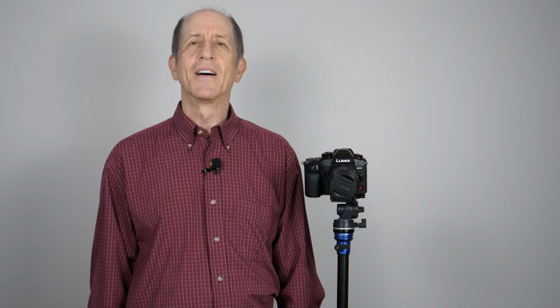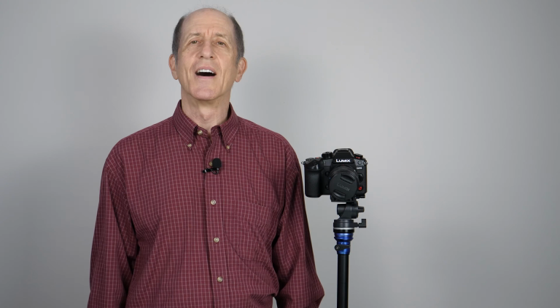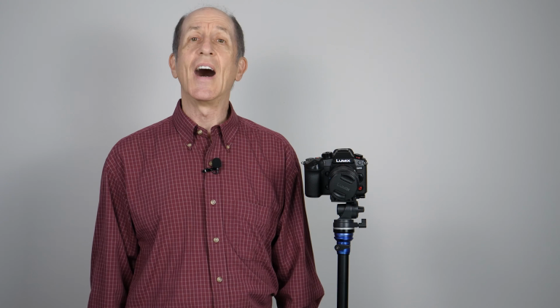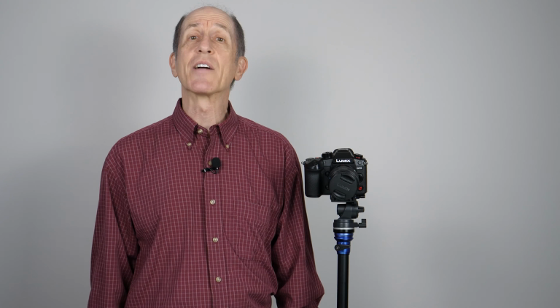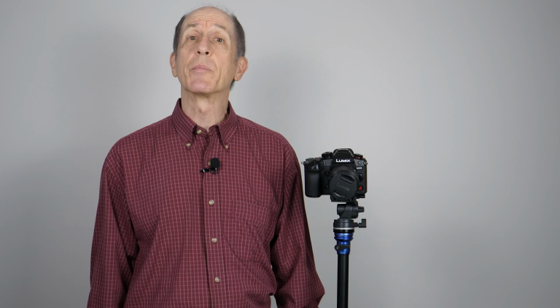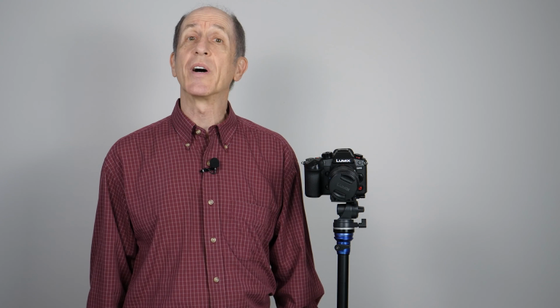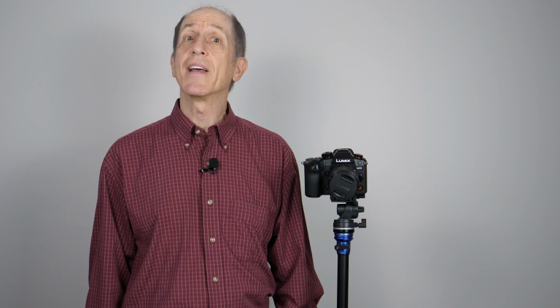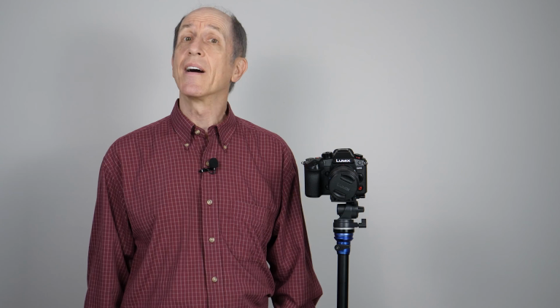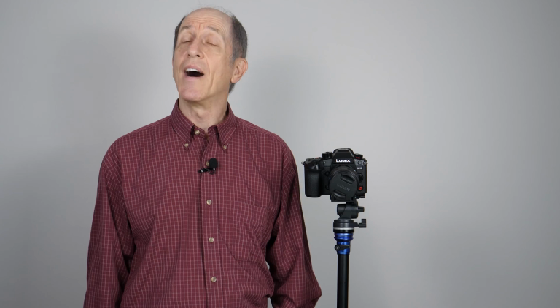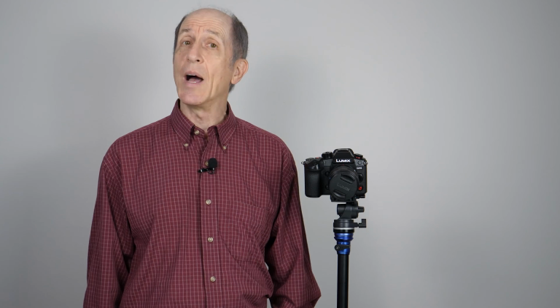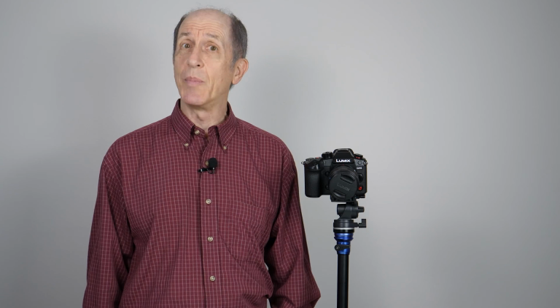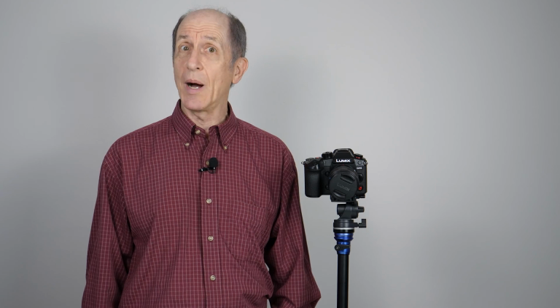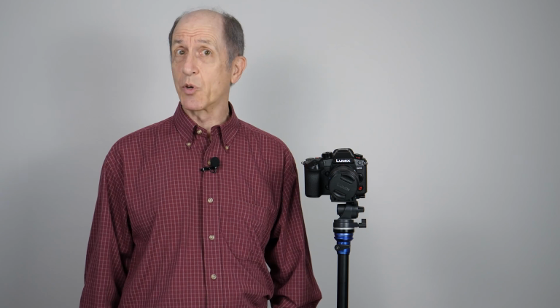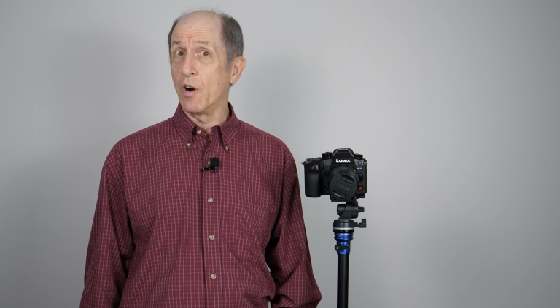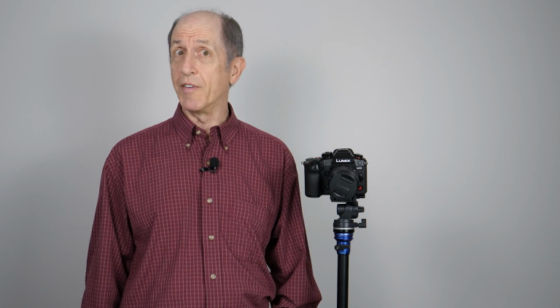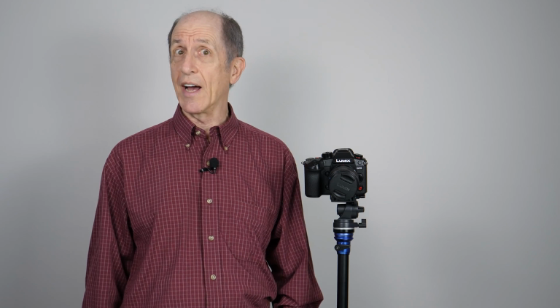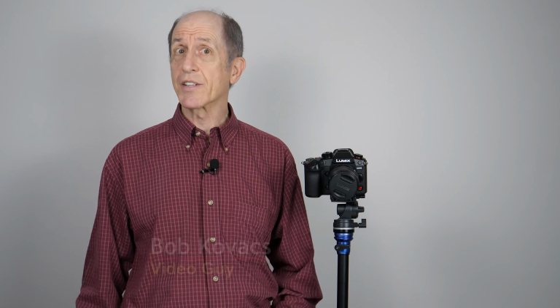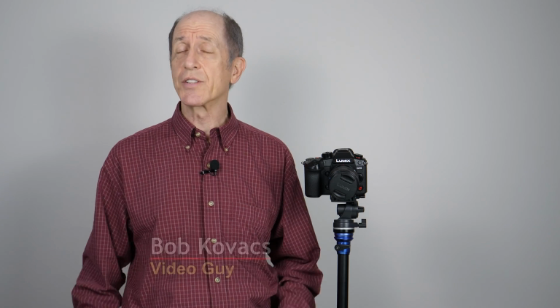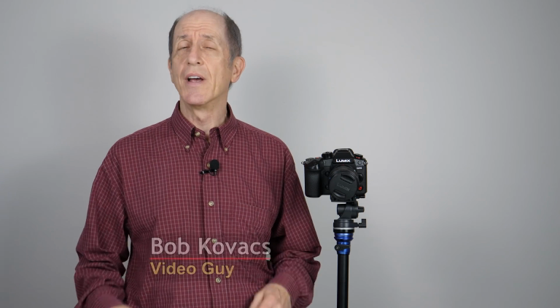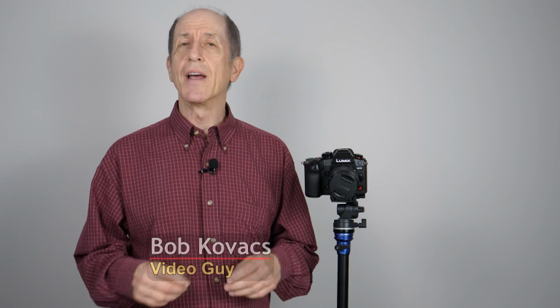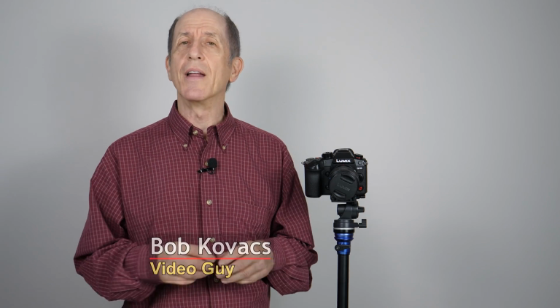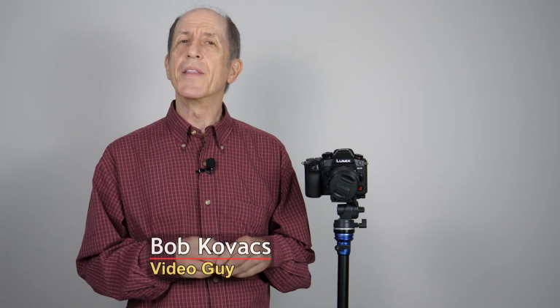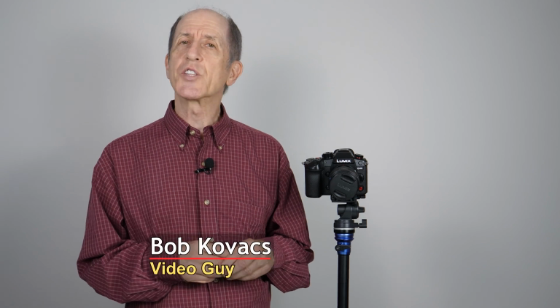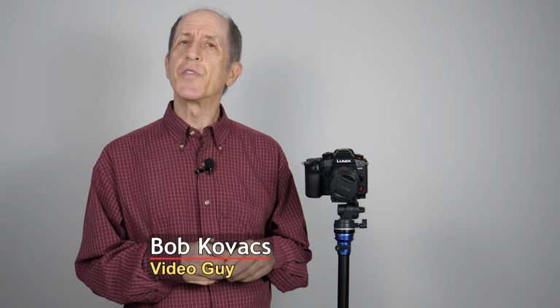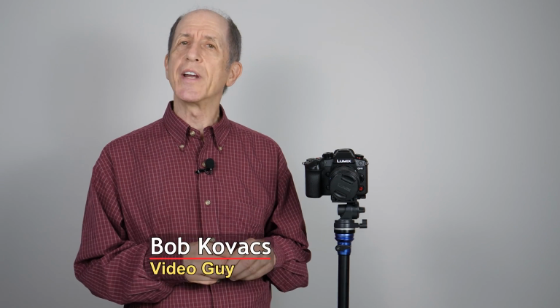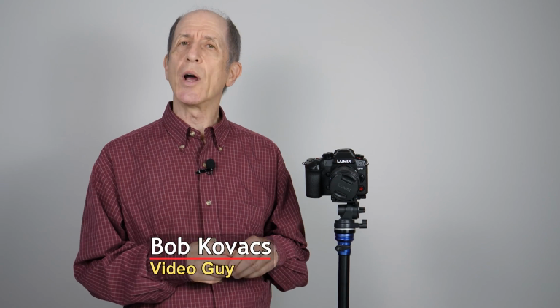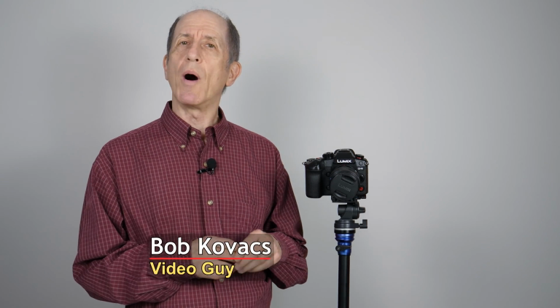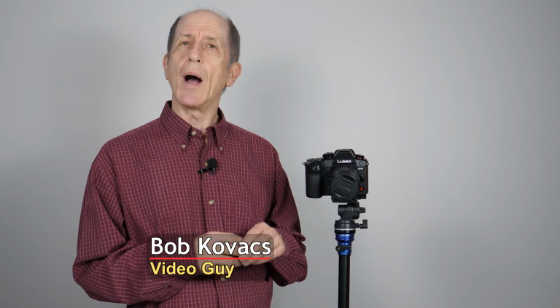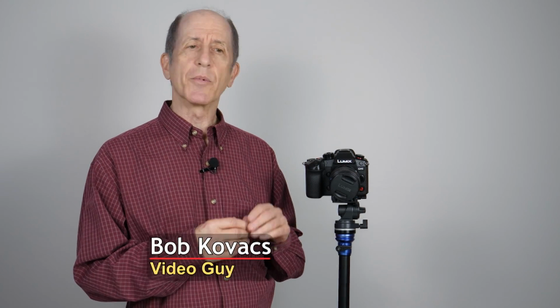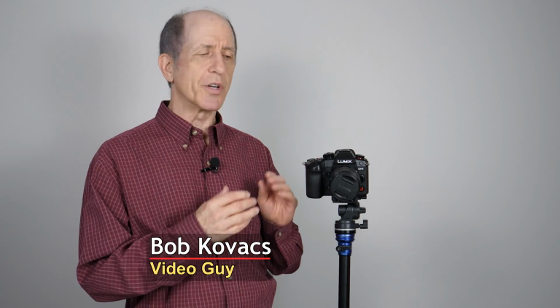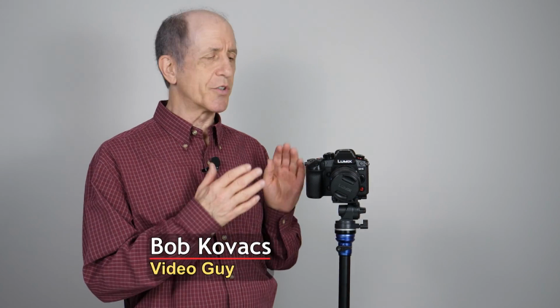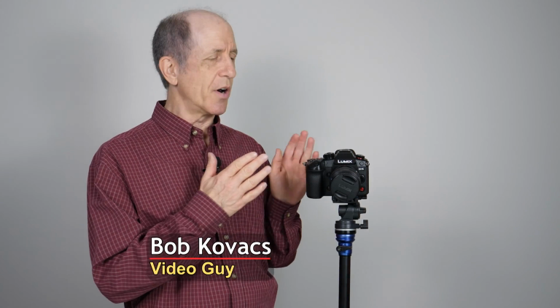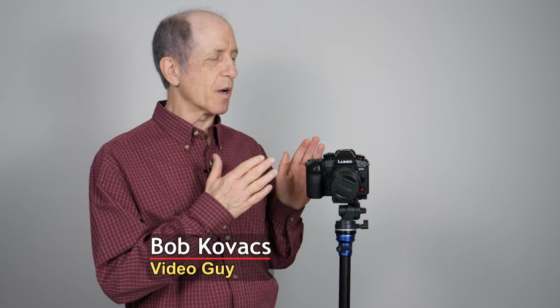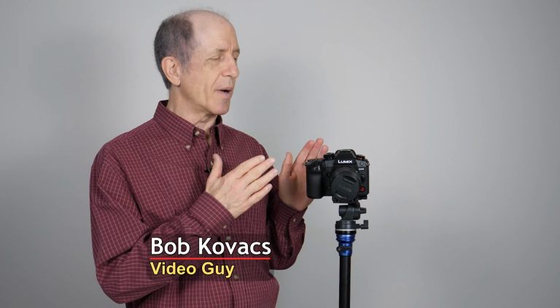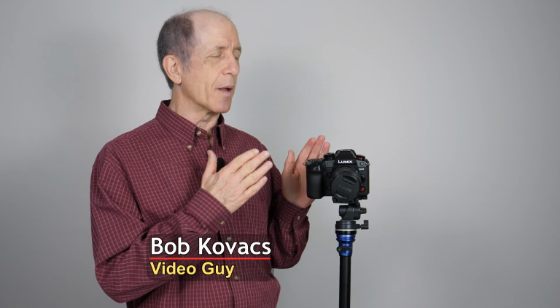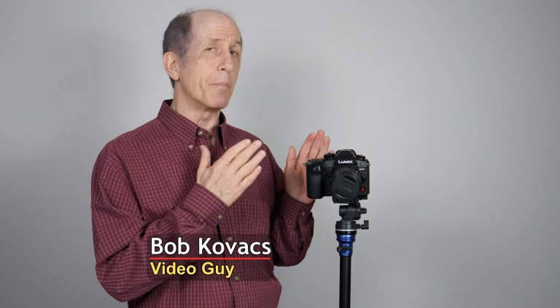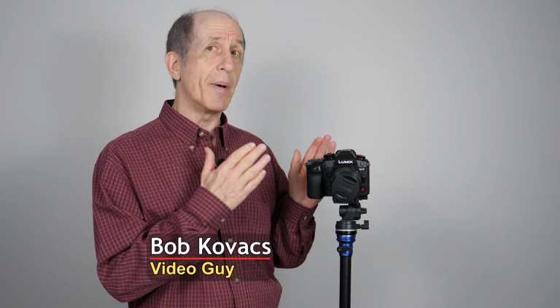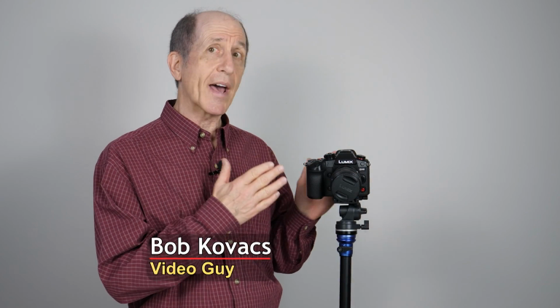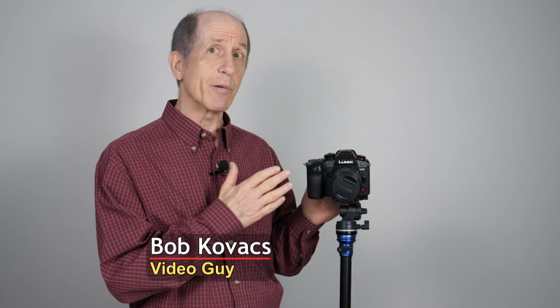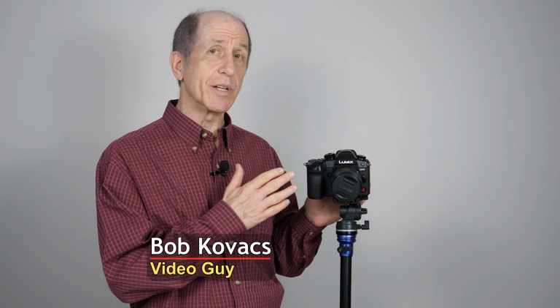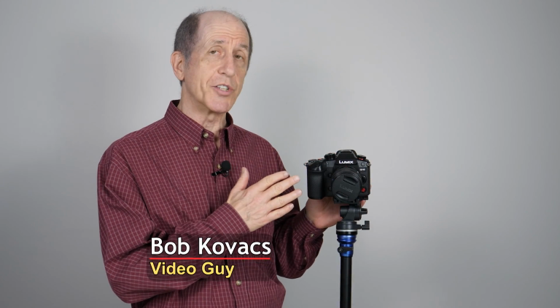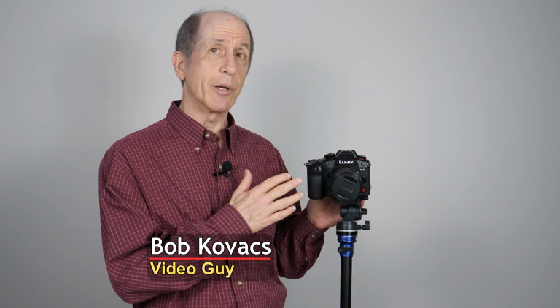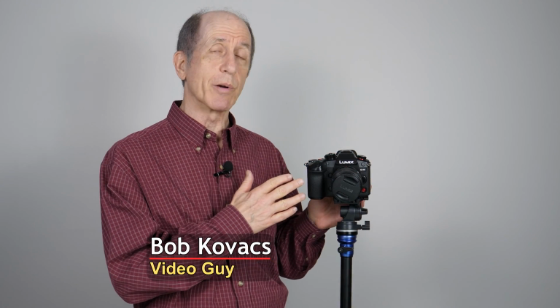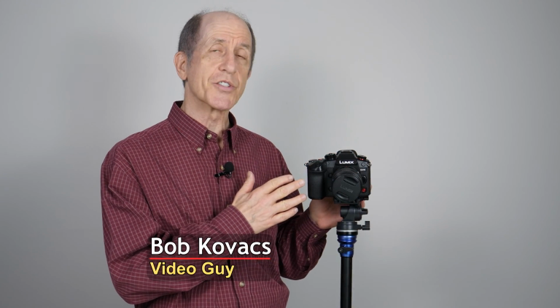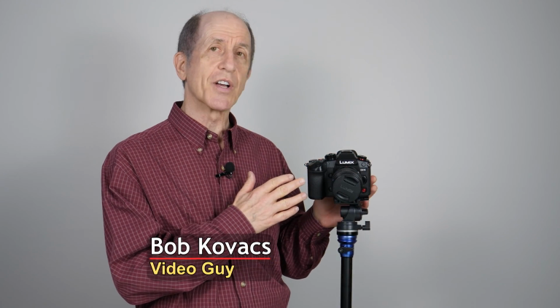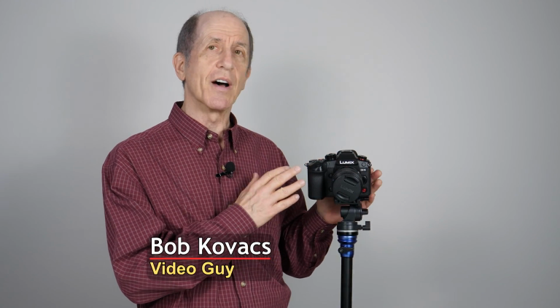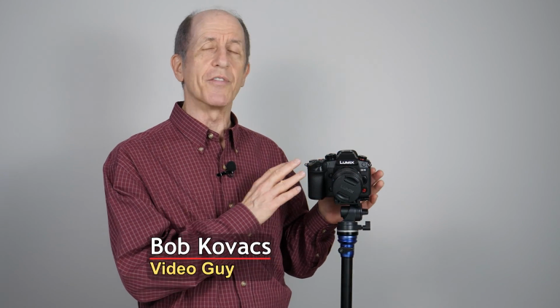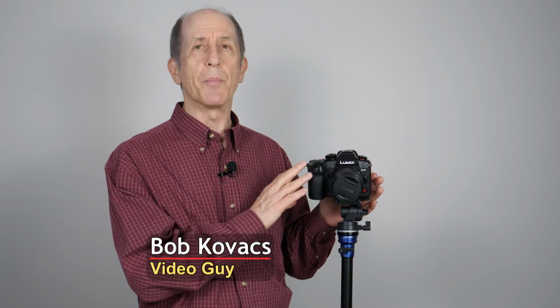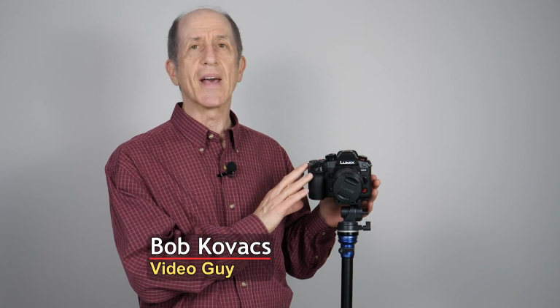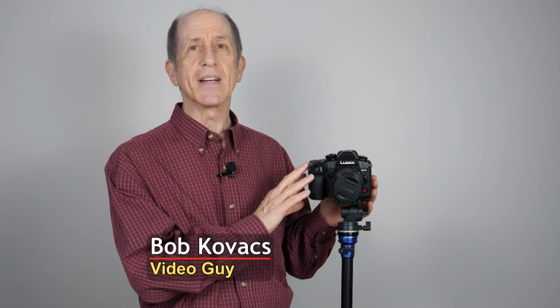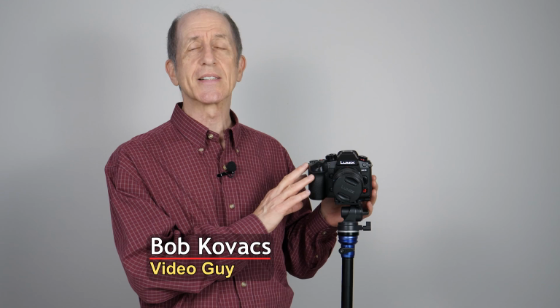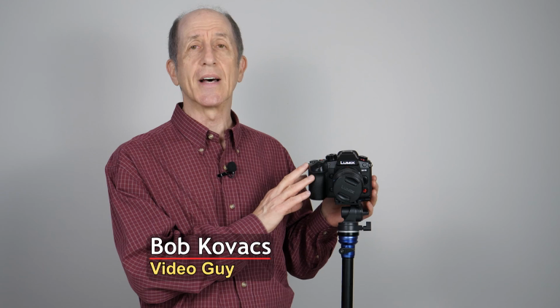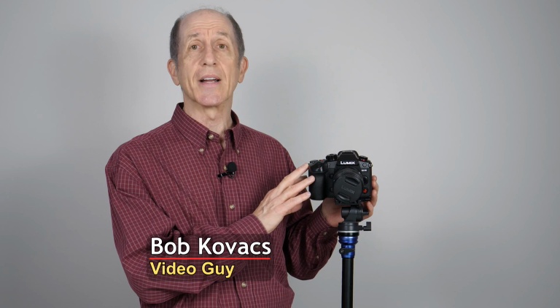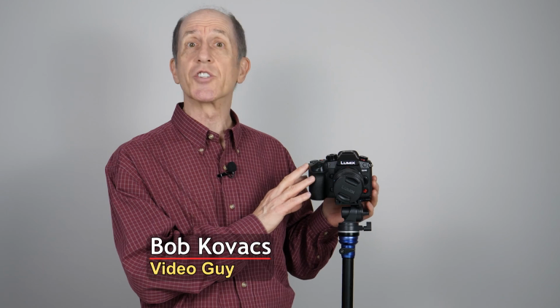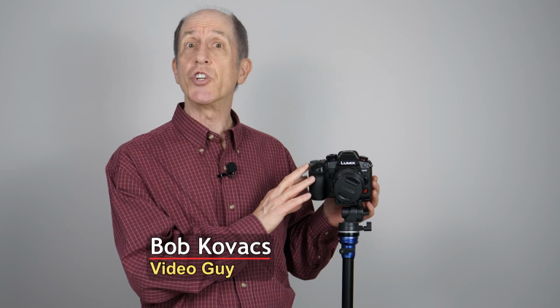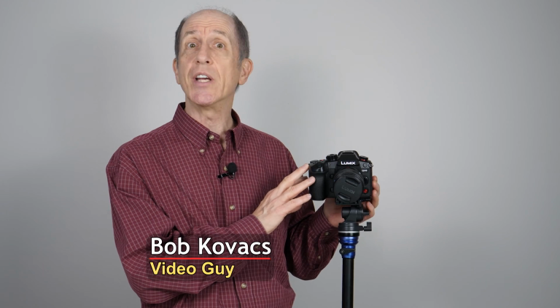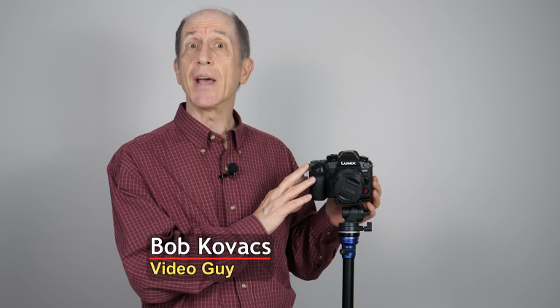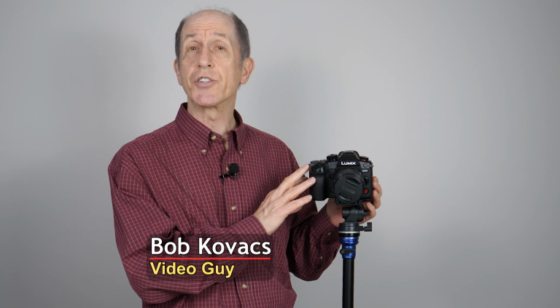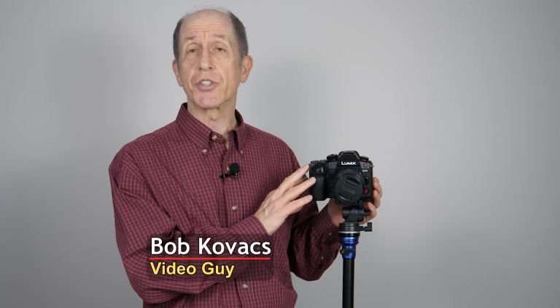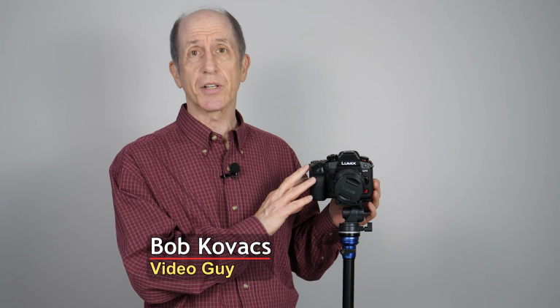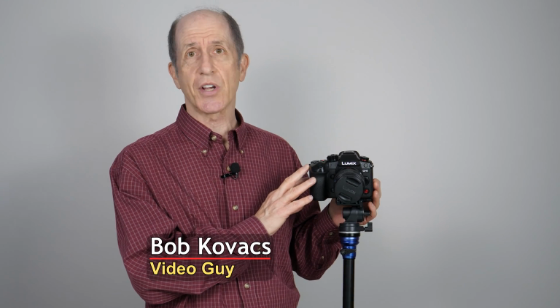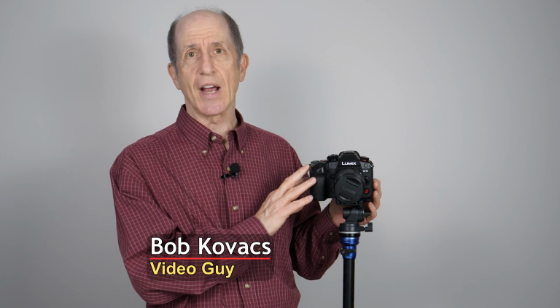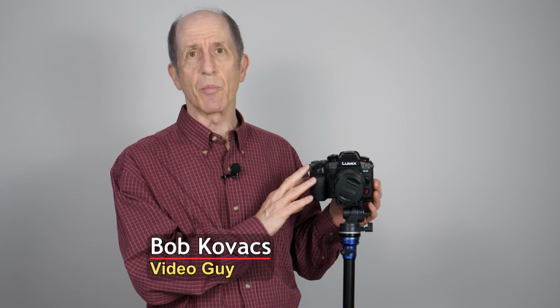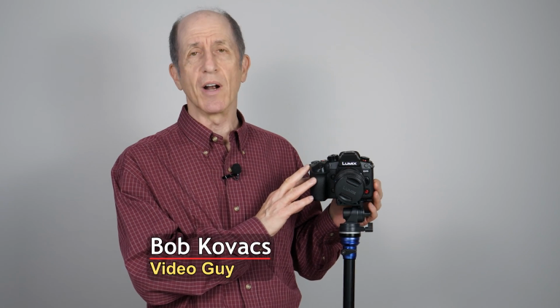Hi everybody, I'm Bob Kovacs. In this video, I'm going to talk about battery secrets of the Panasonic GH6 camera.